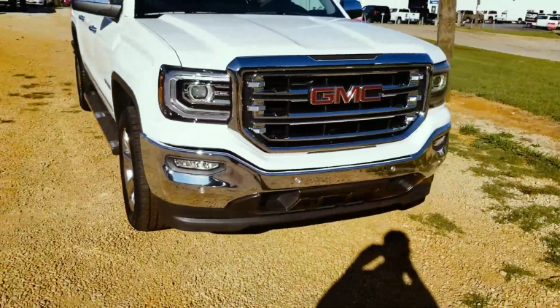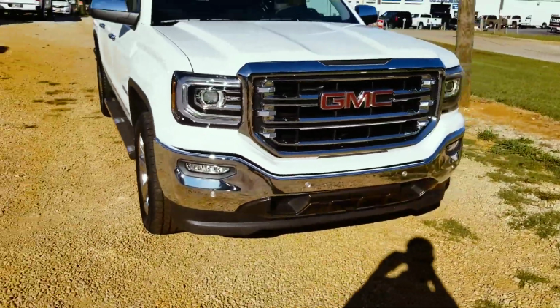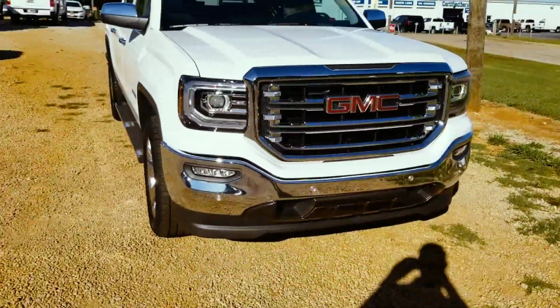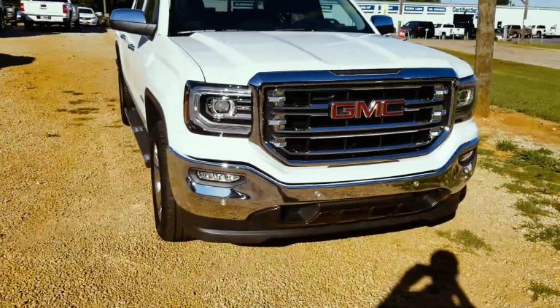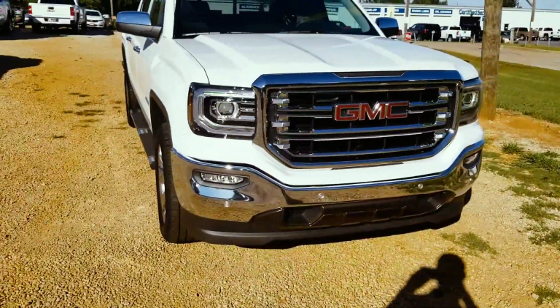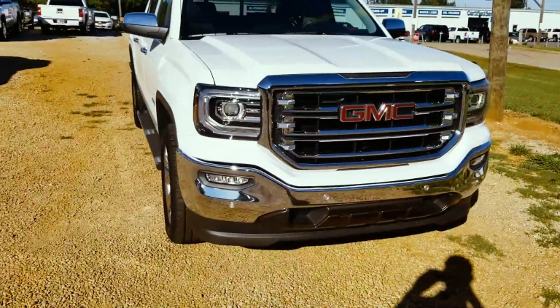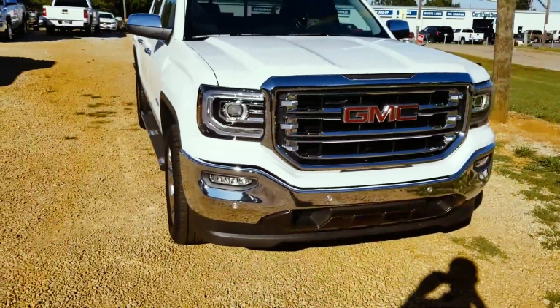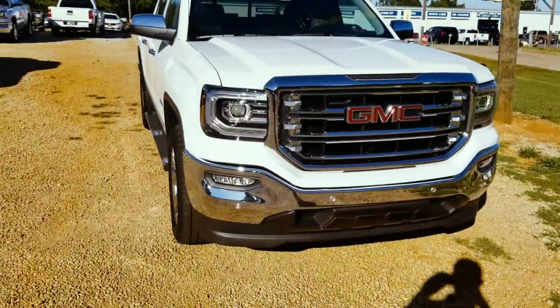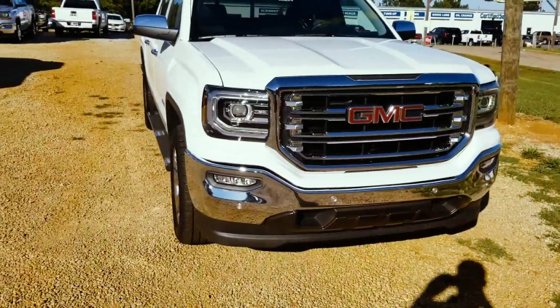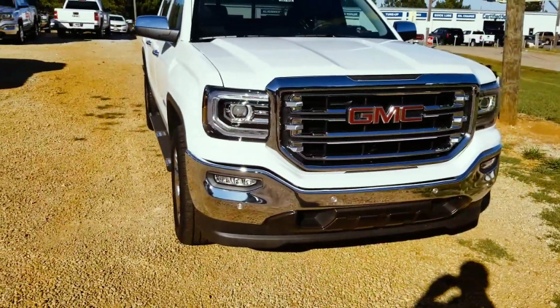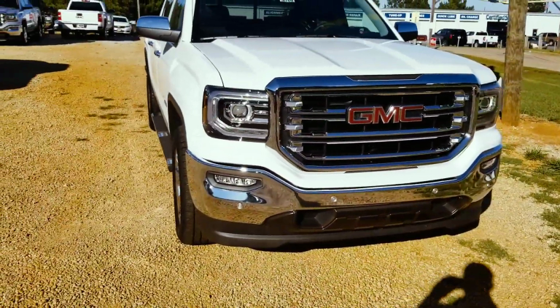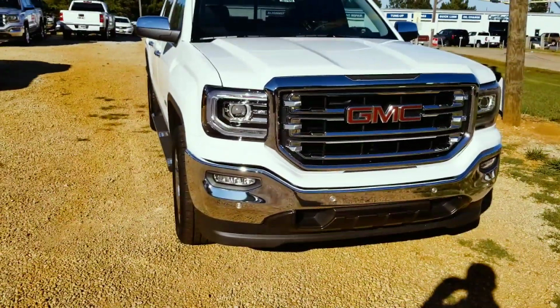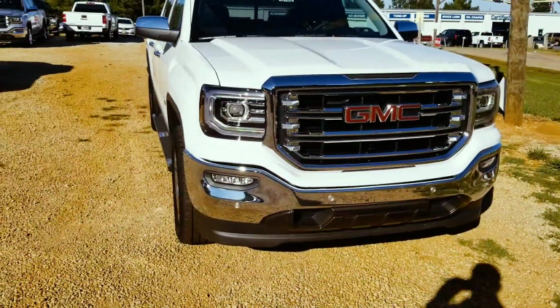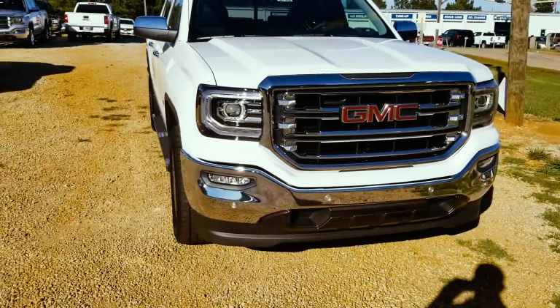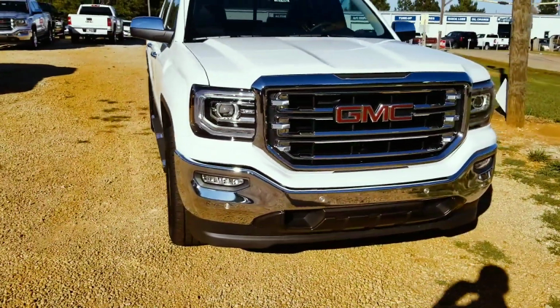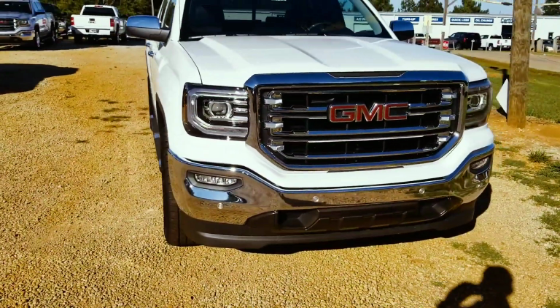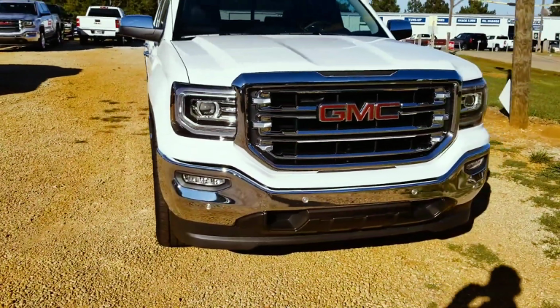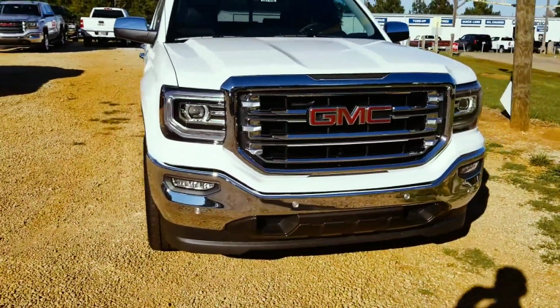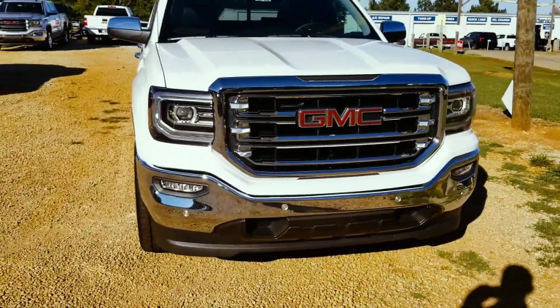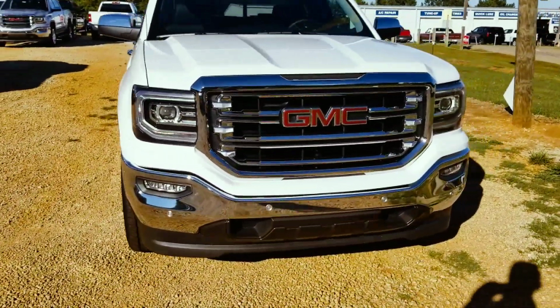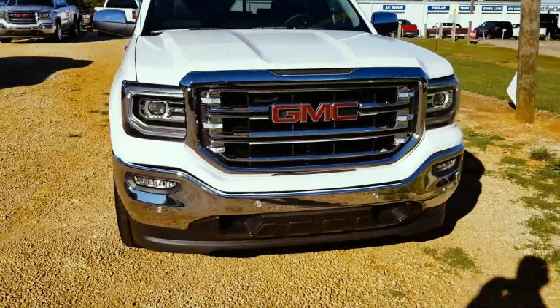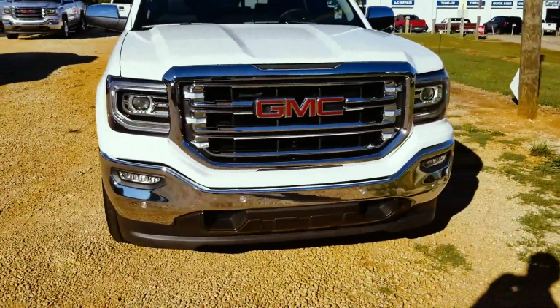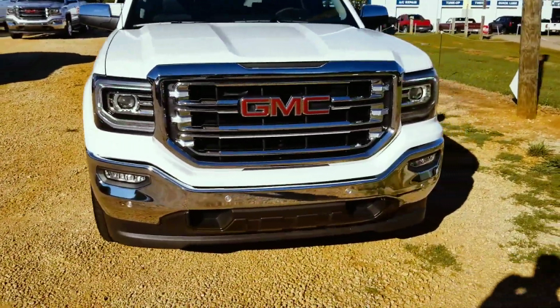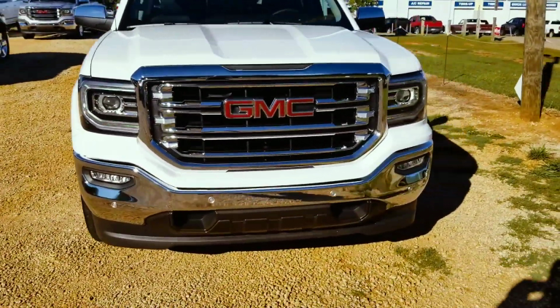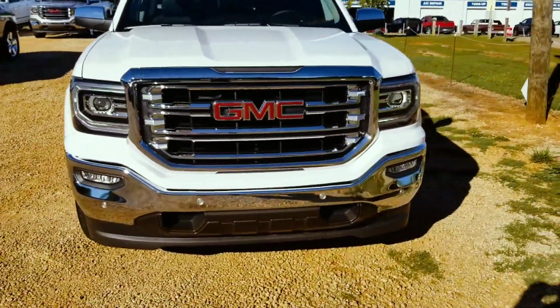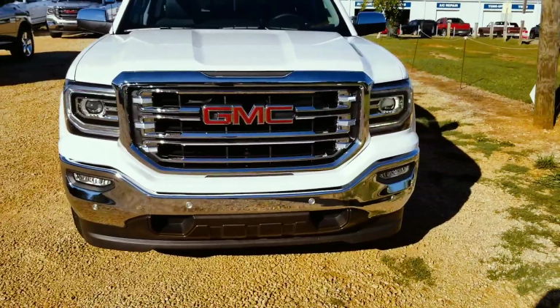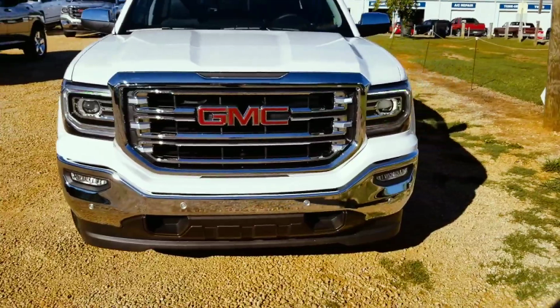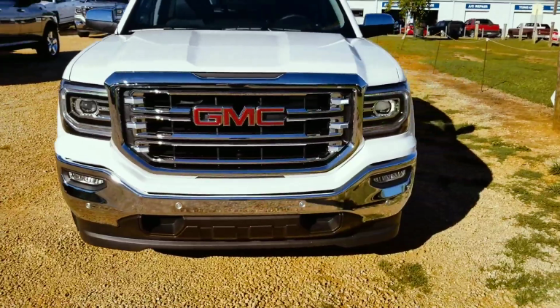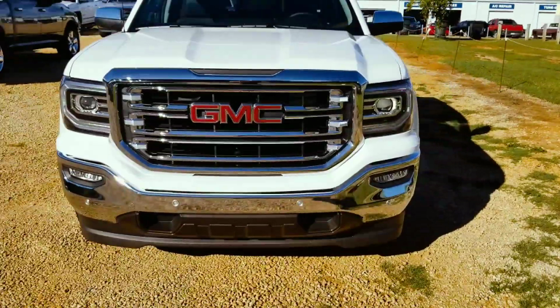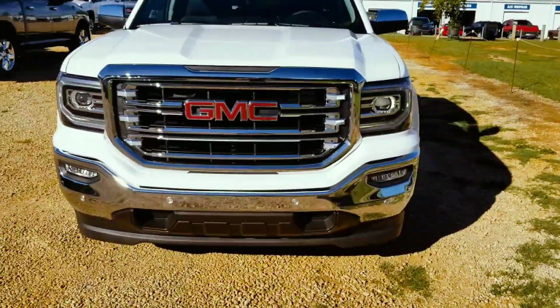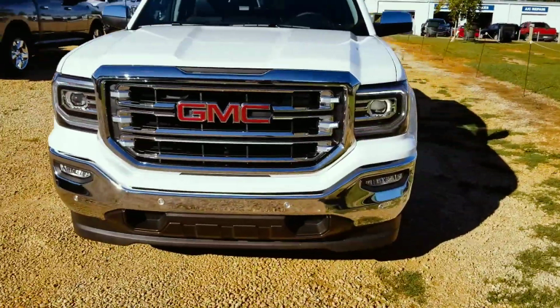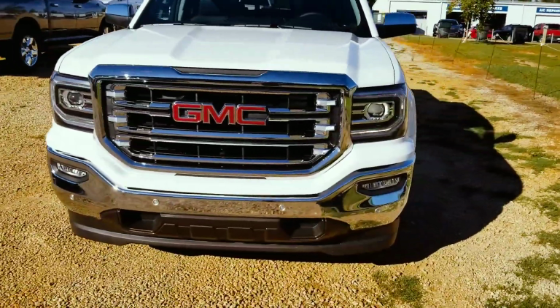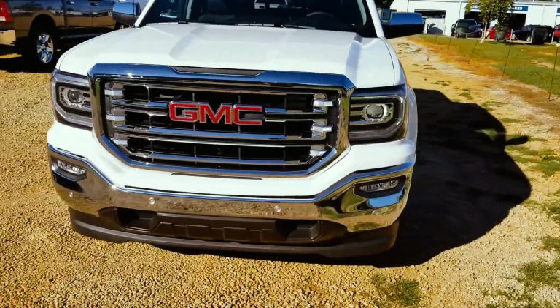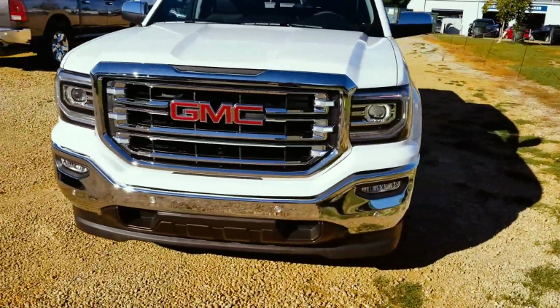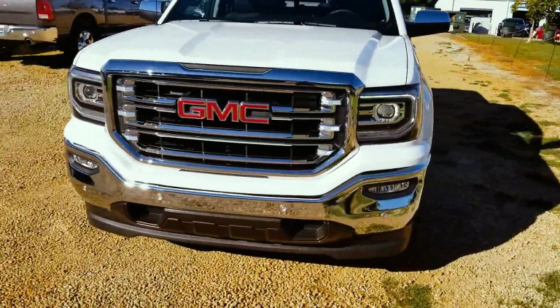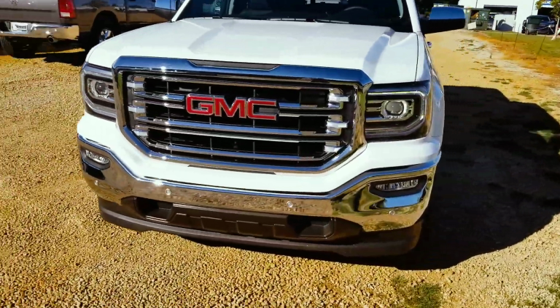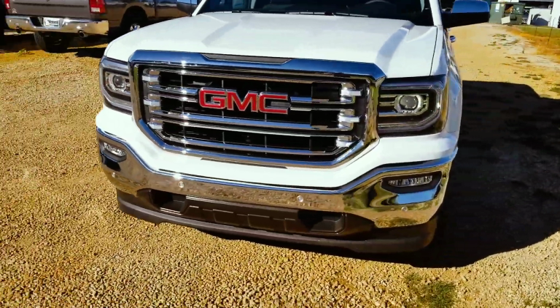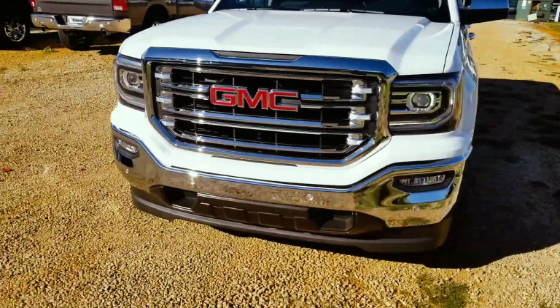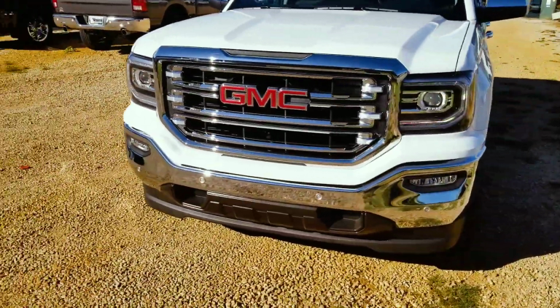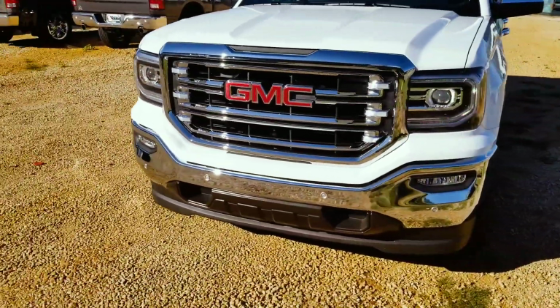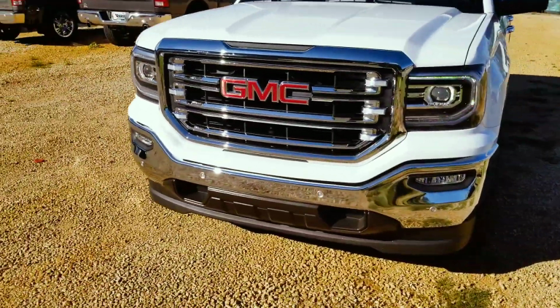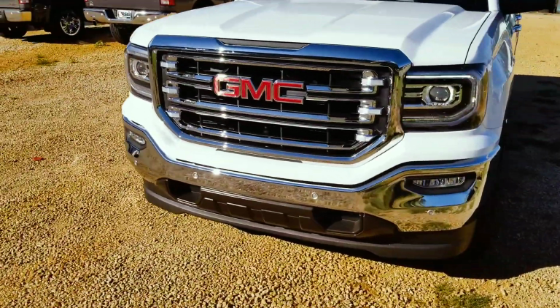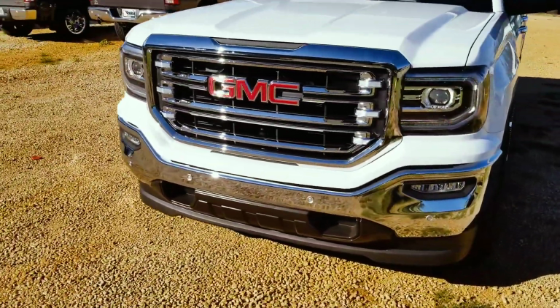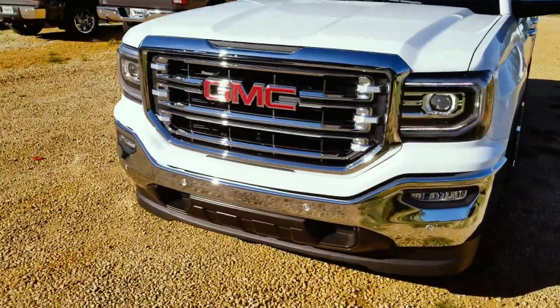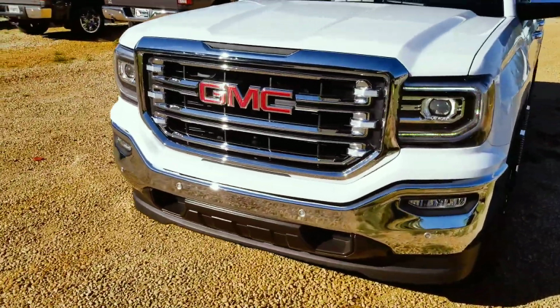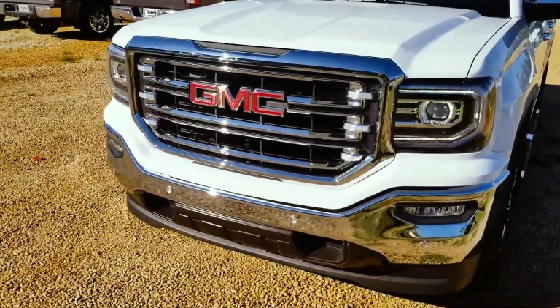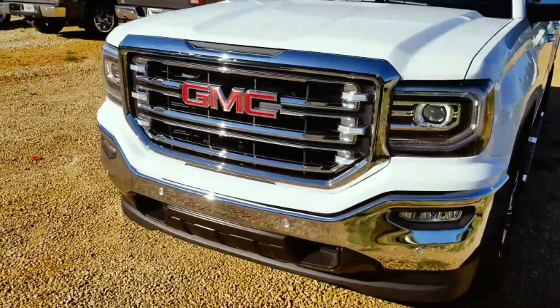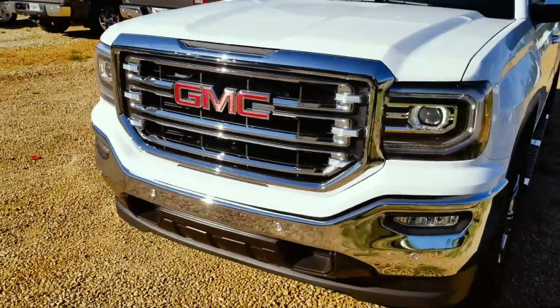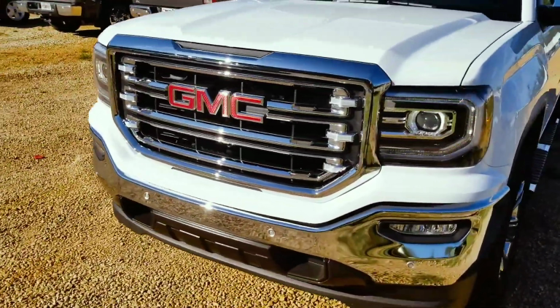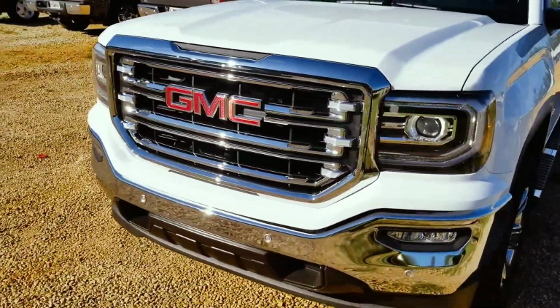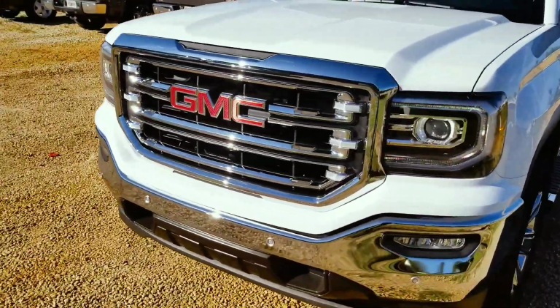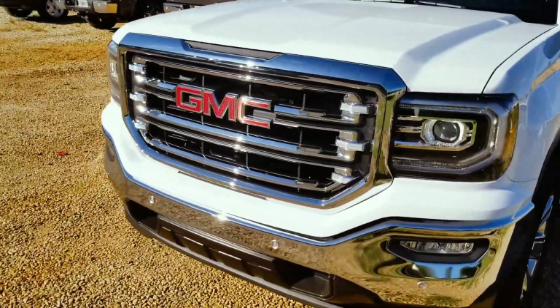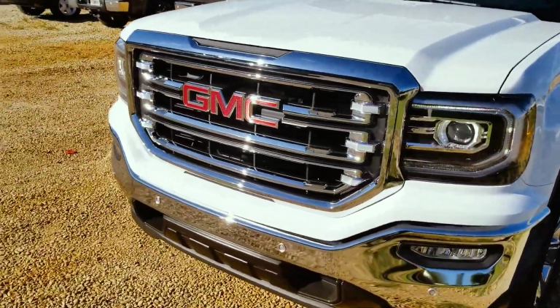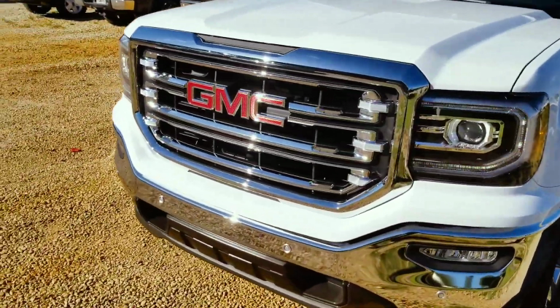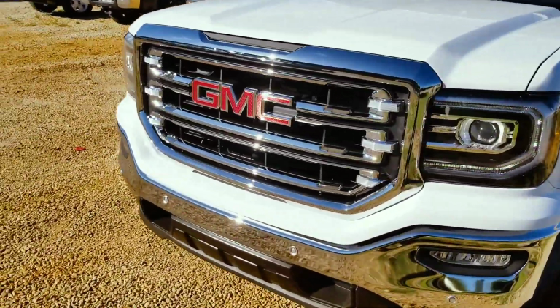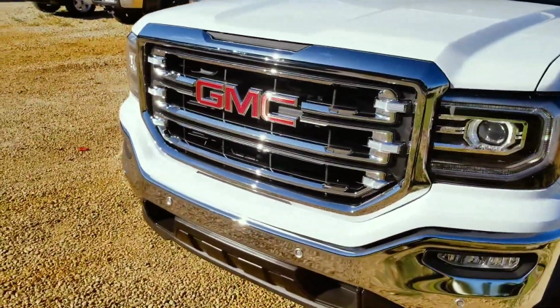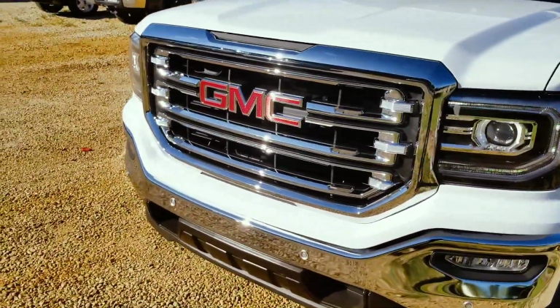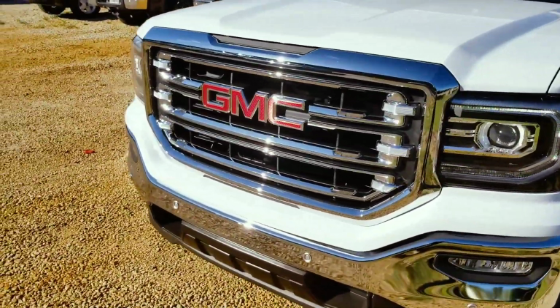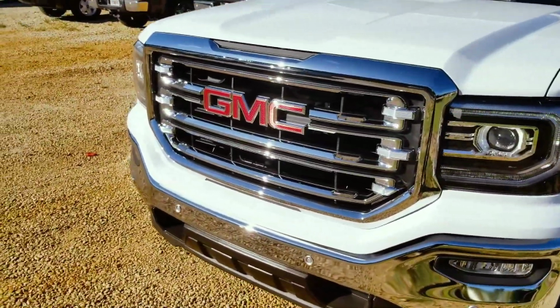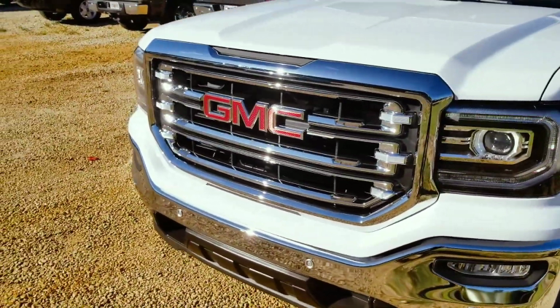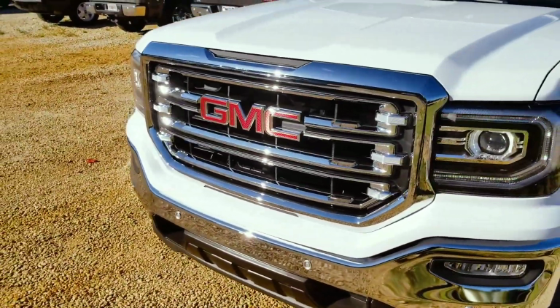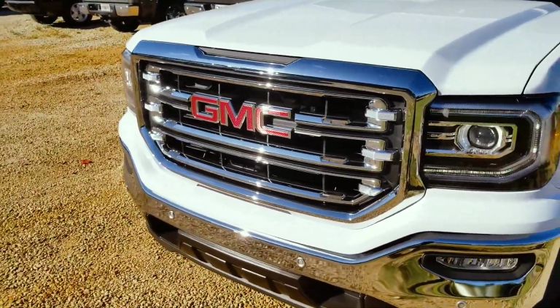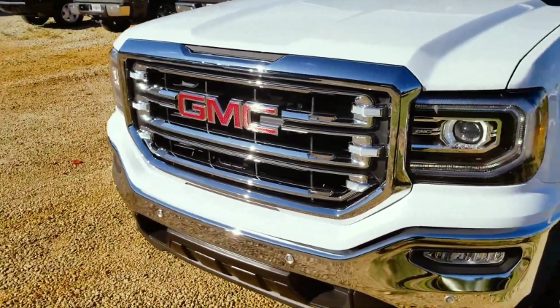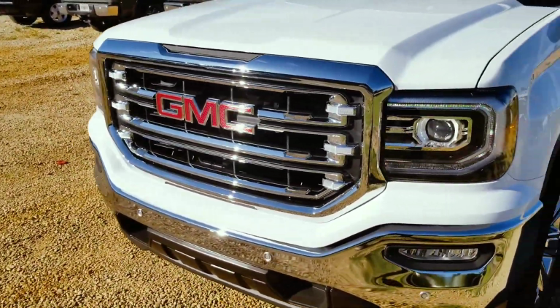You do have LED headlamps, and you do have your front sensors here for parking.